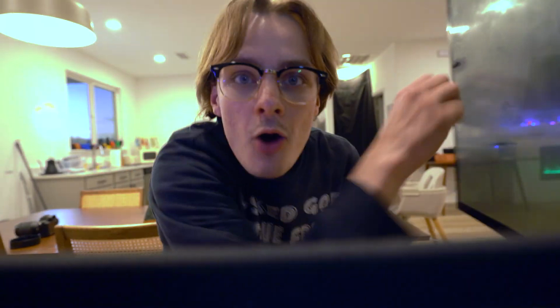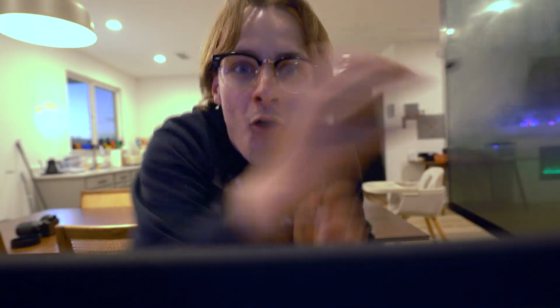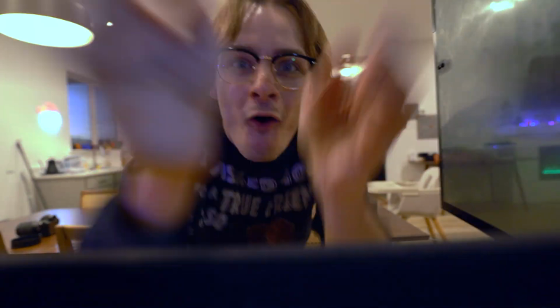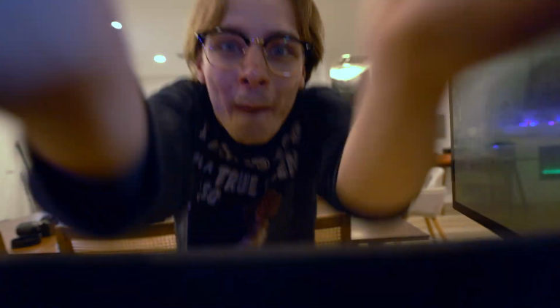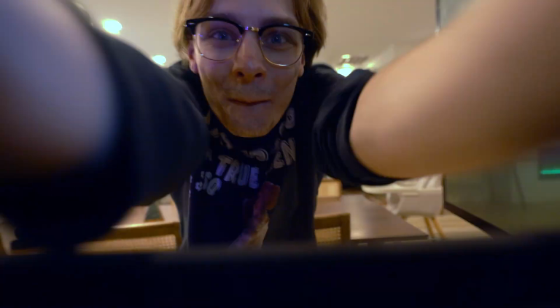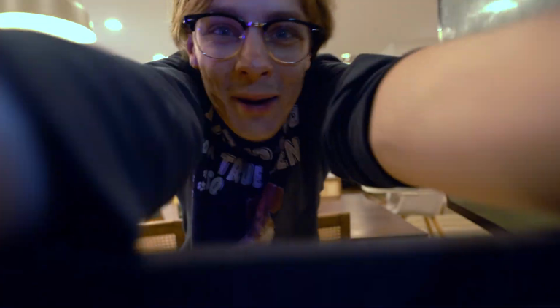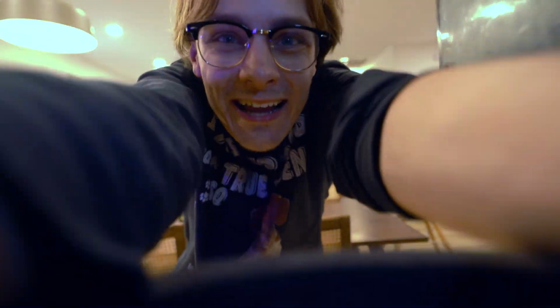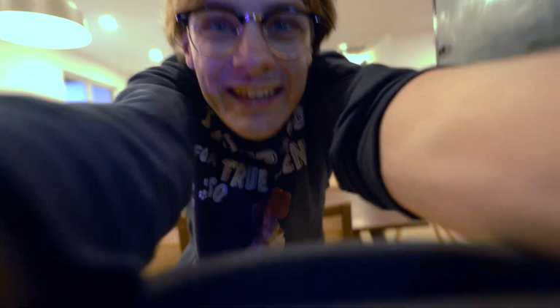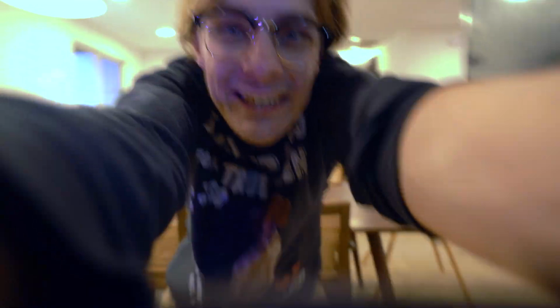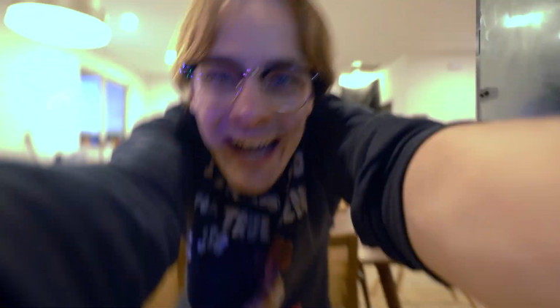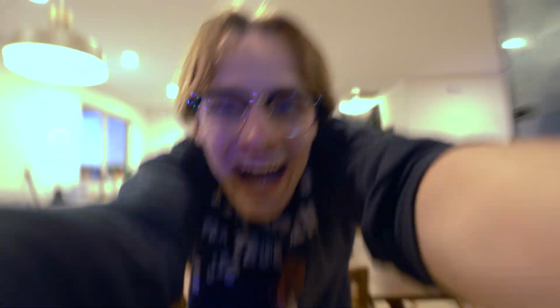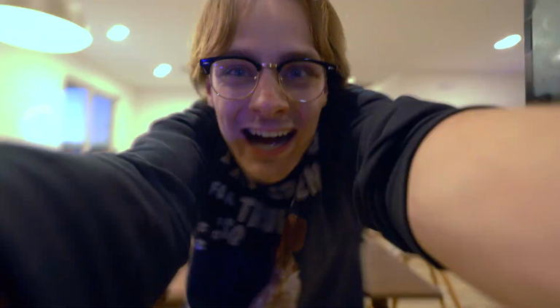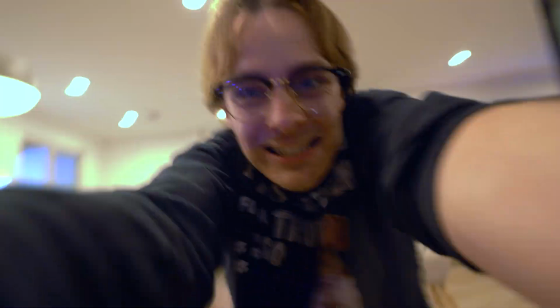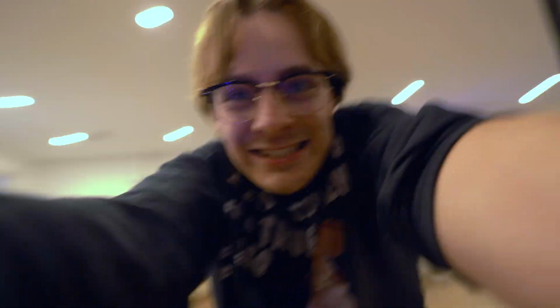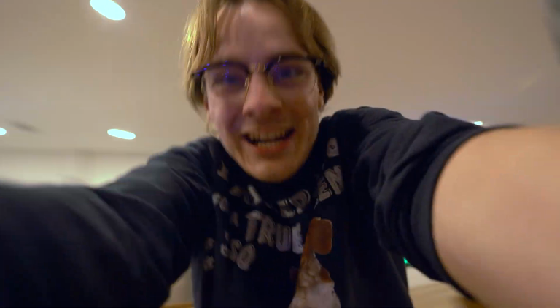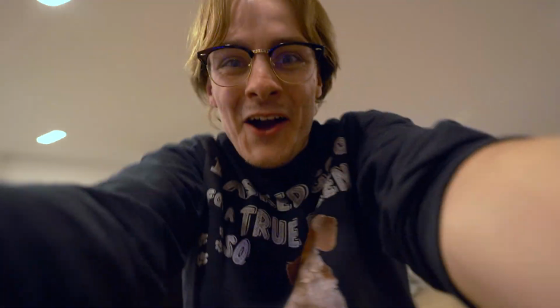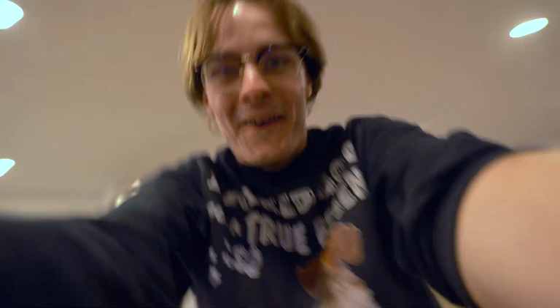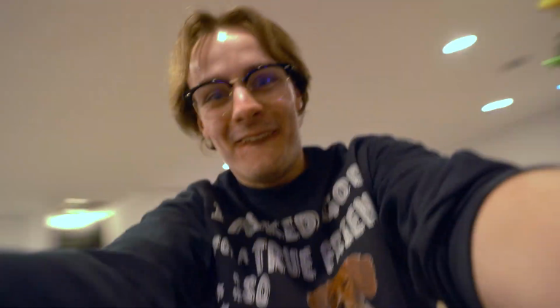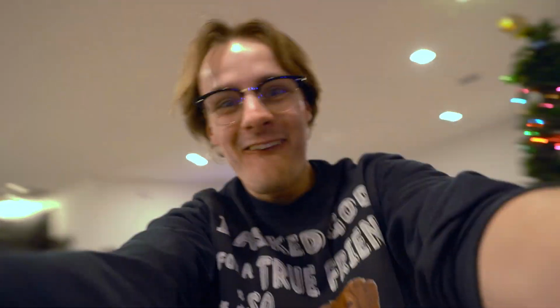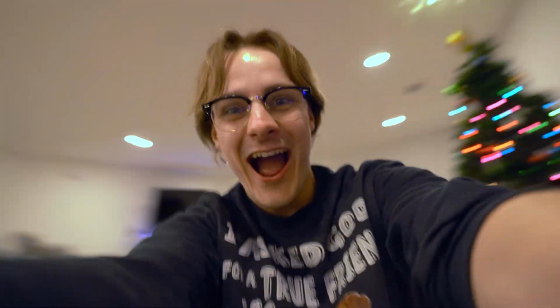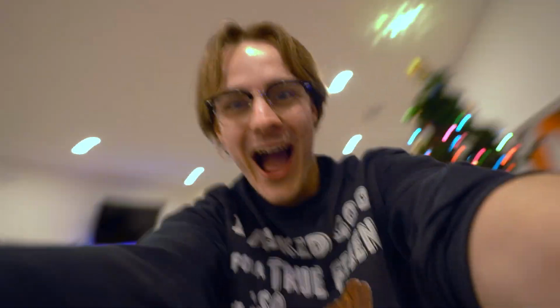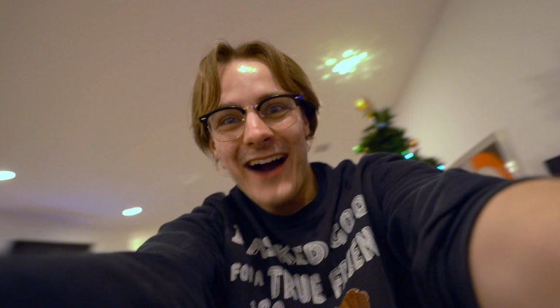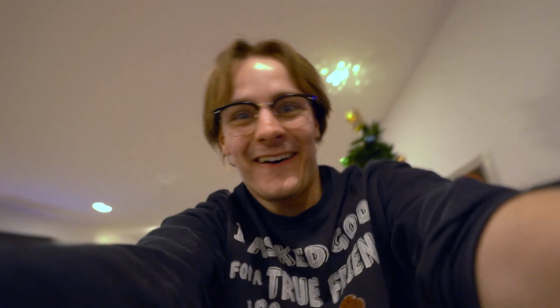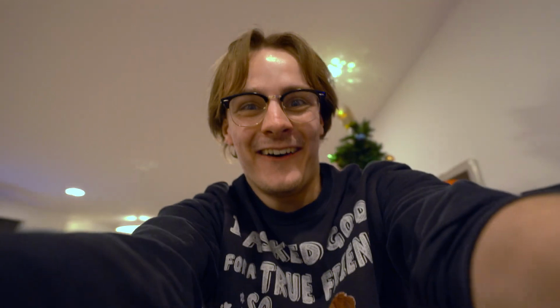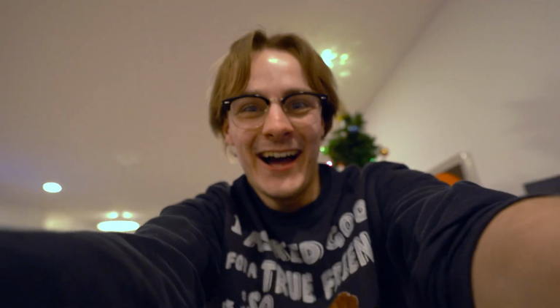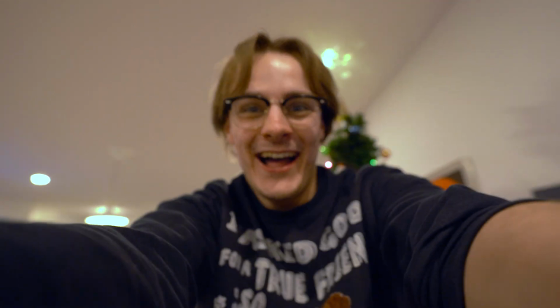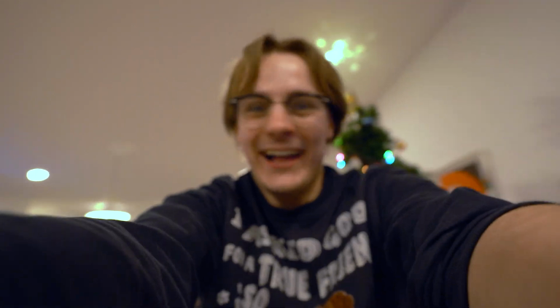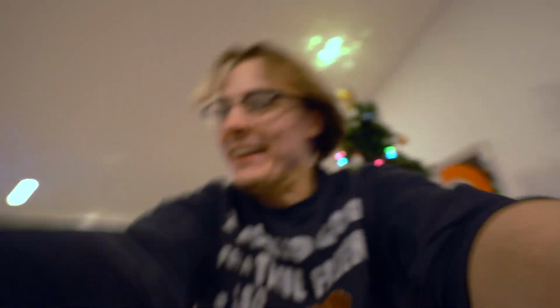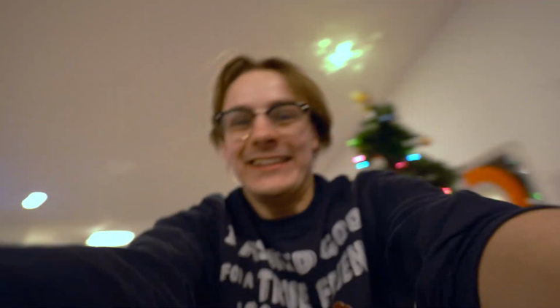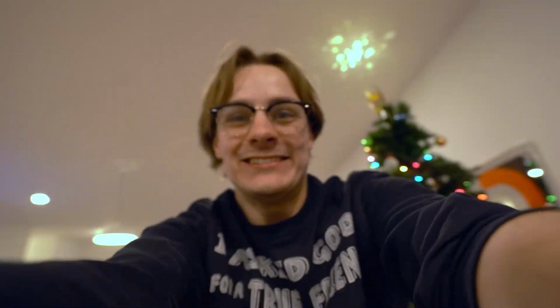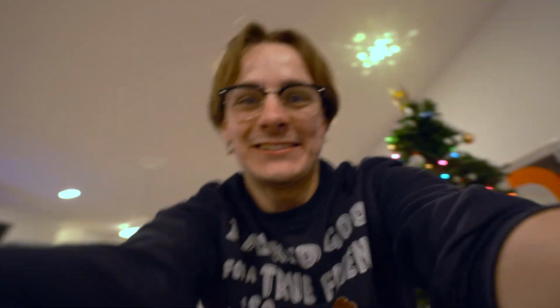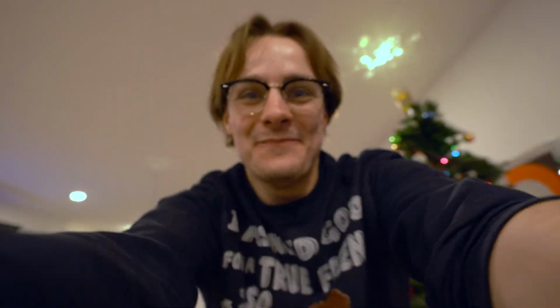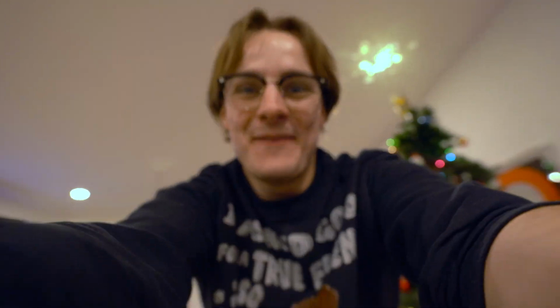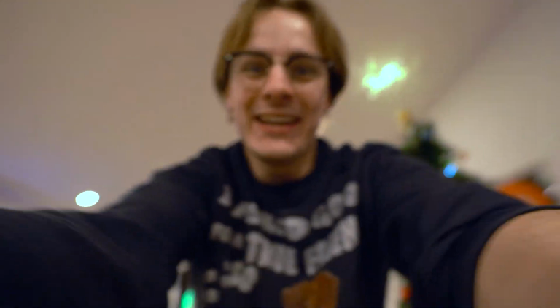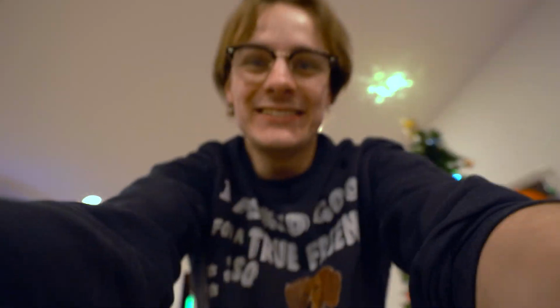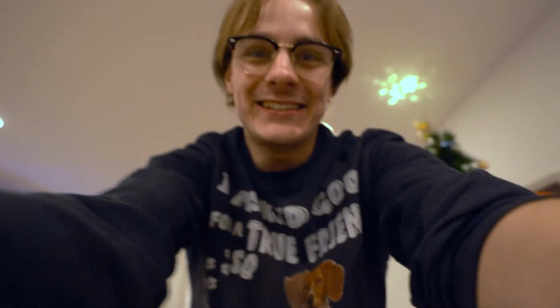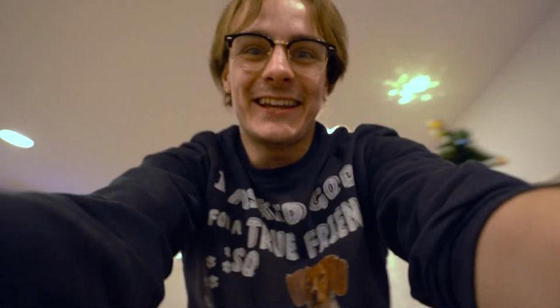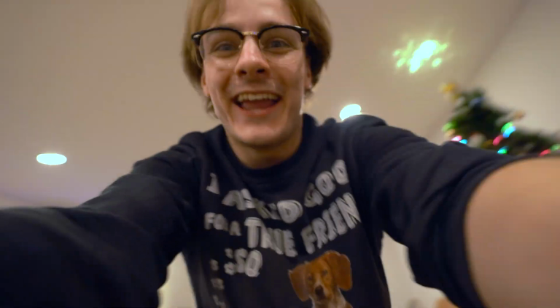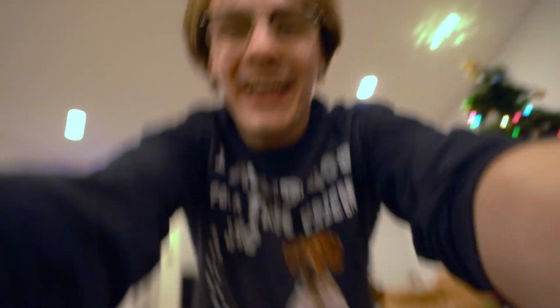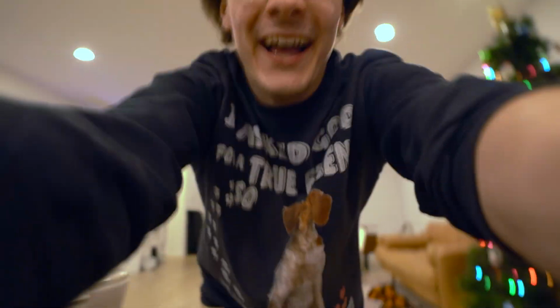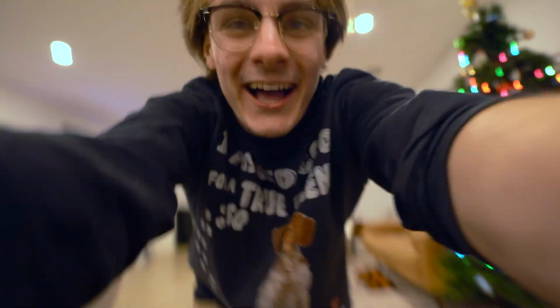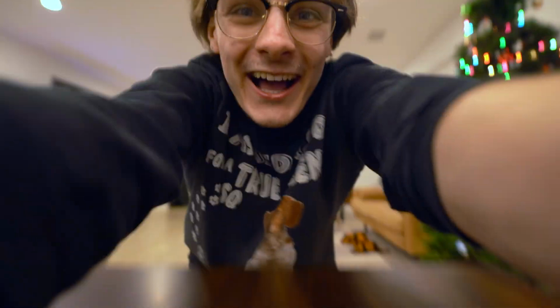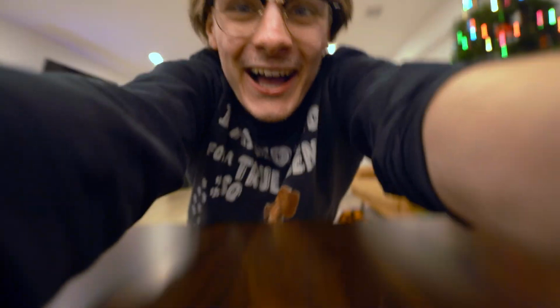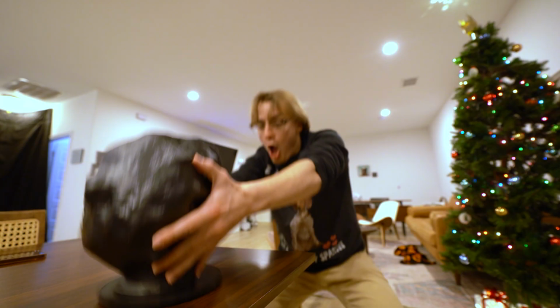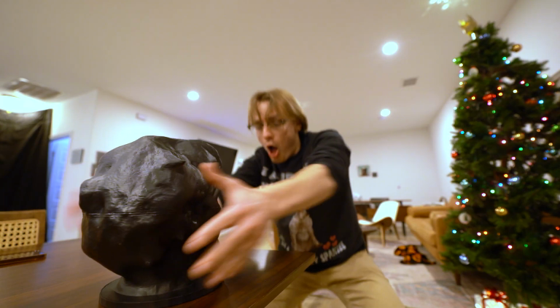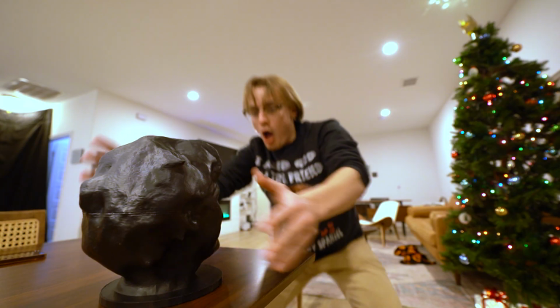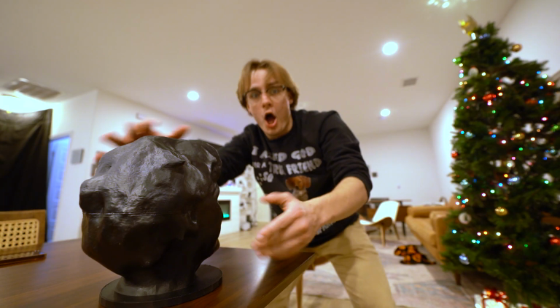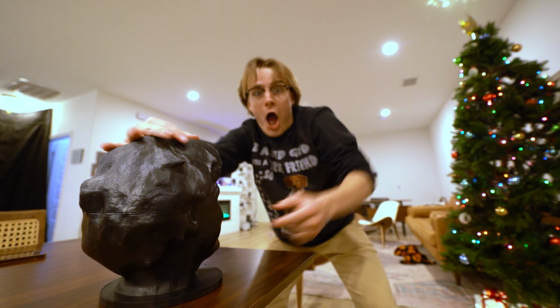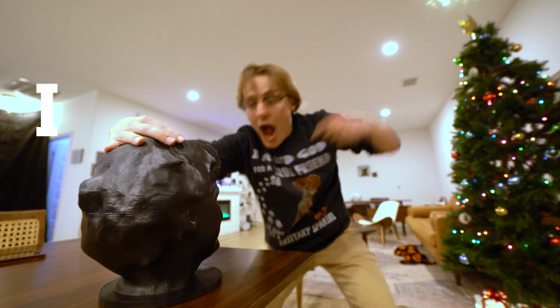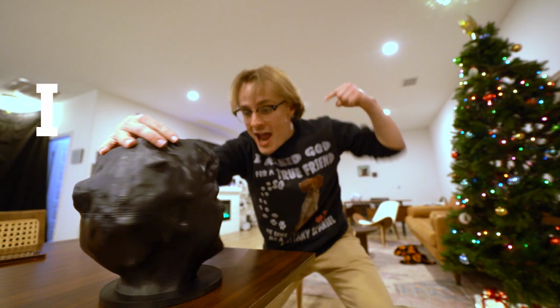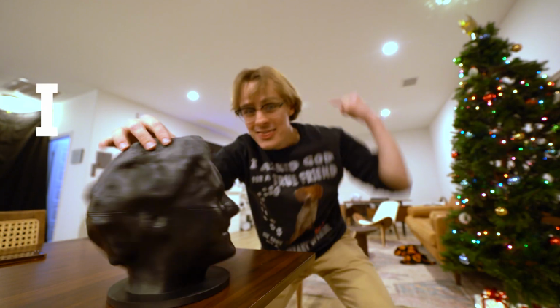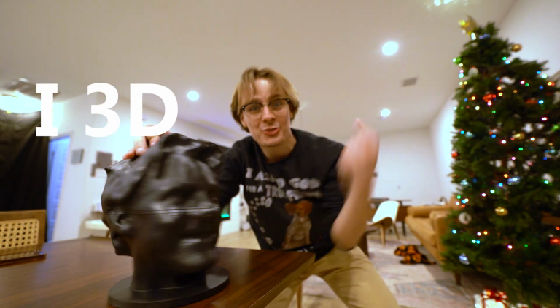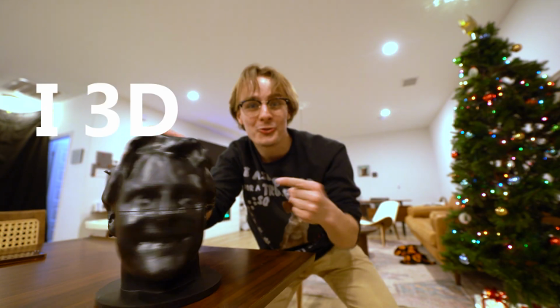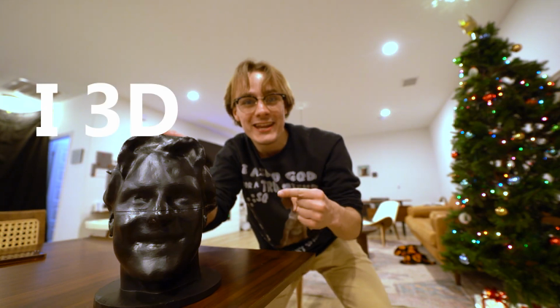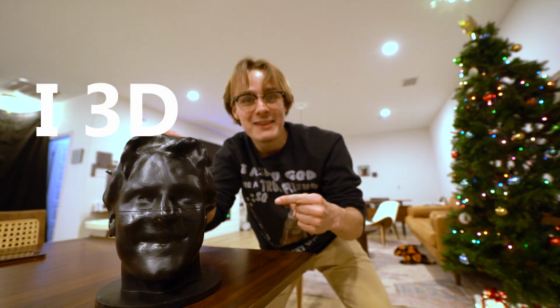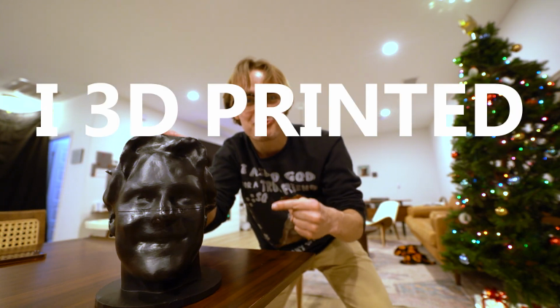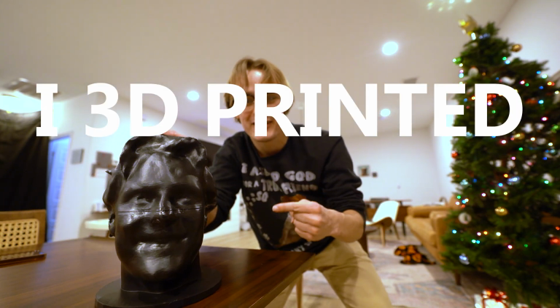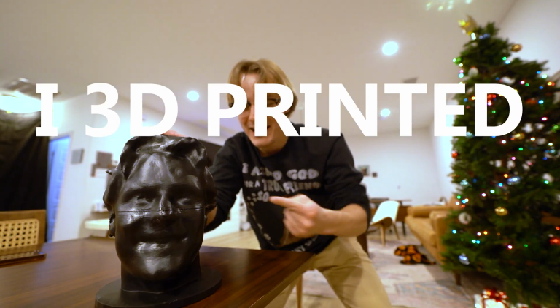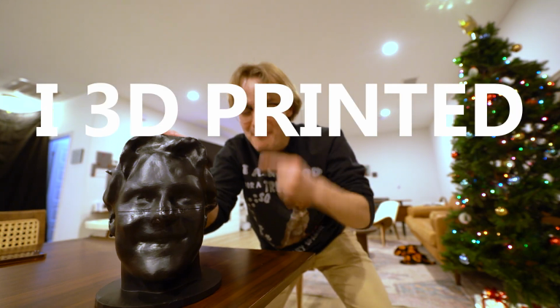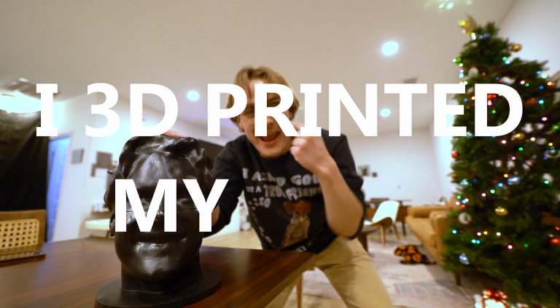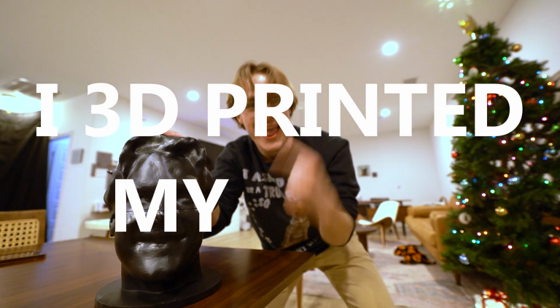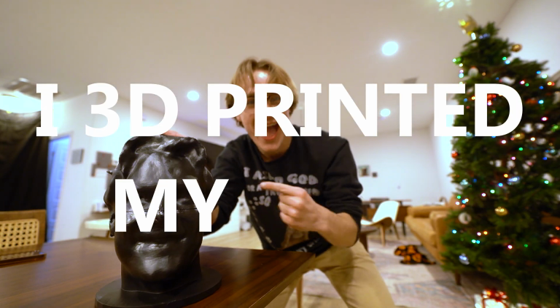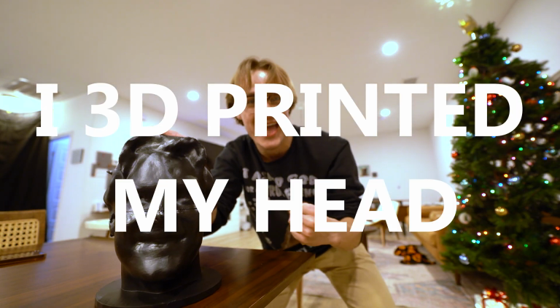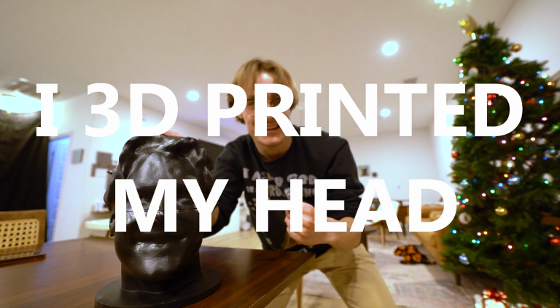Oh my gosh! Wow! This is amazing! I 3D printed my head!